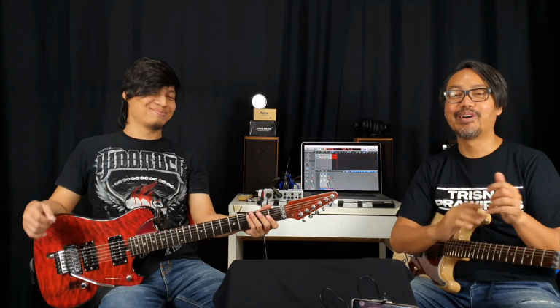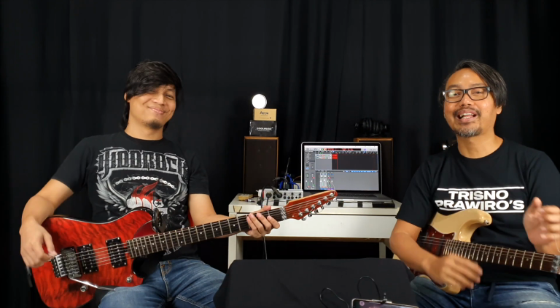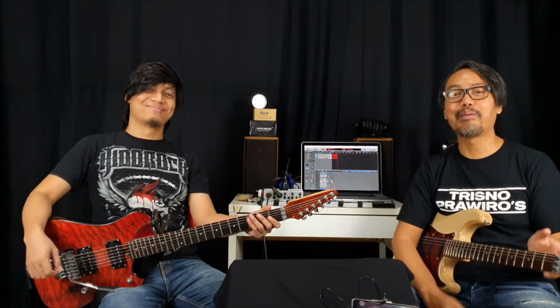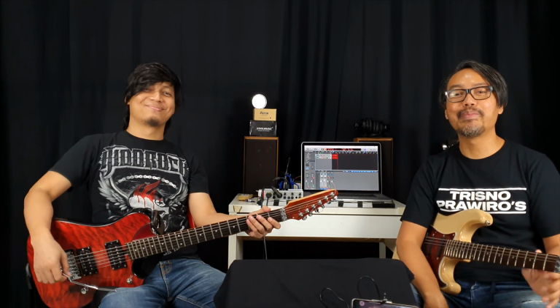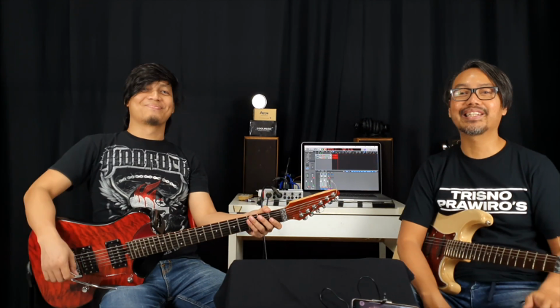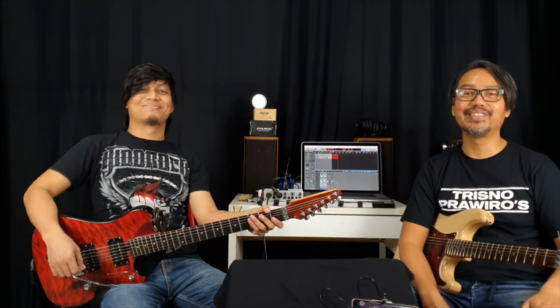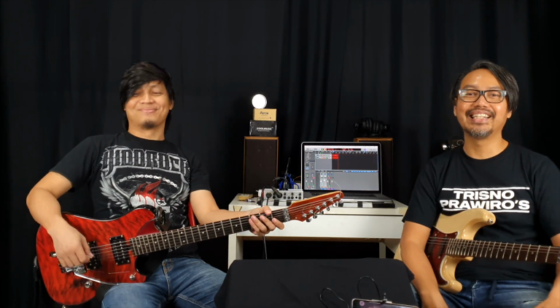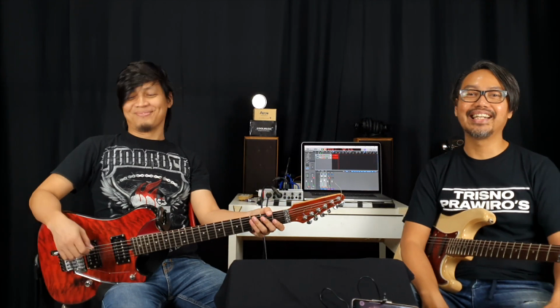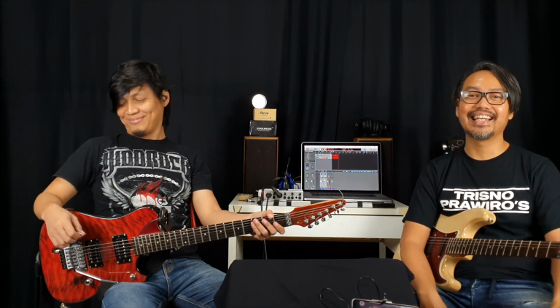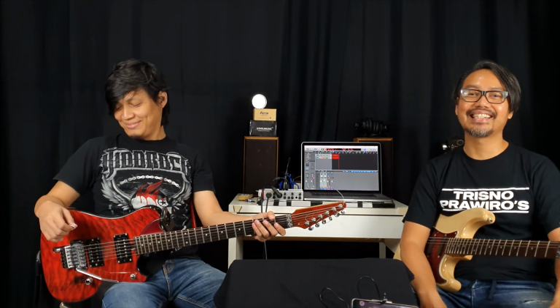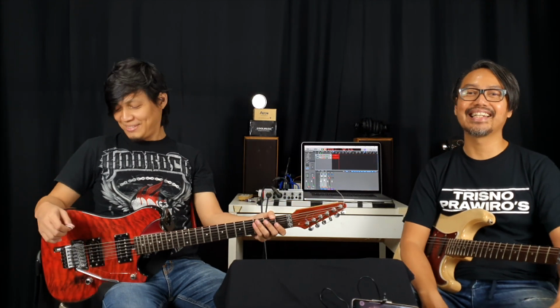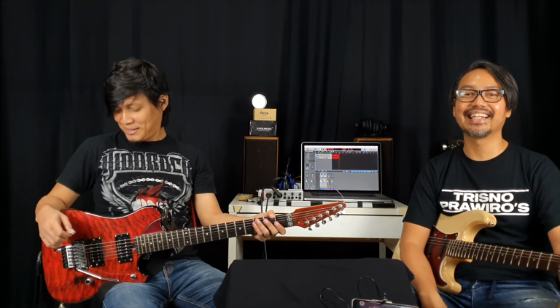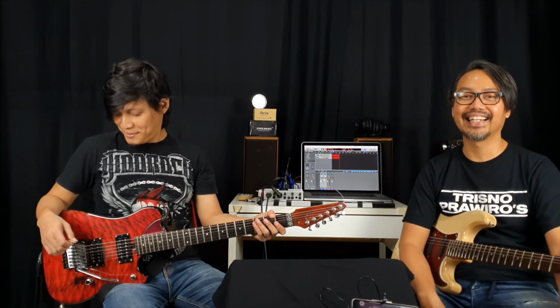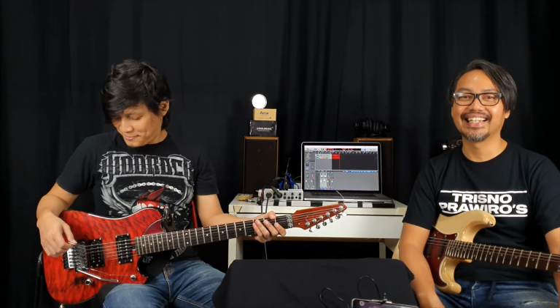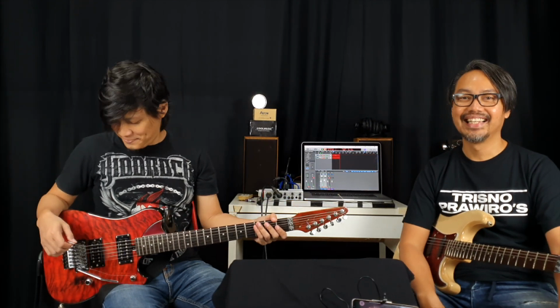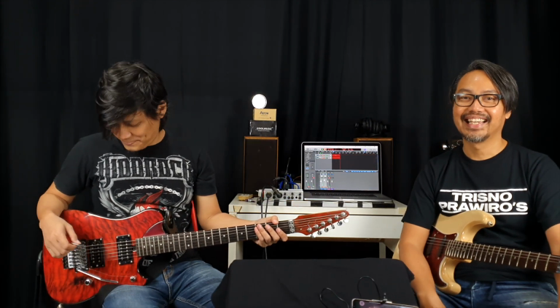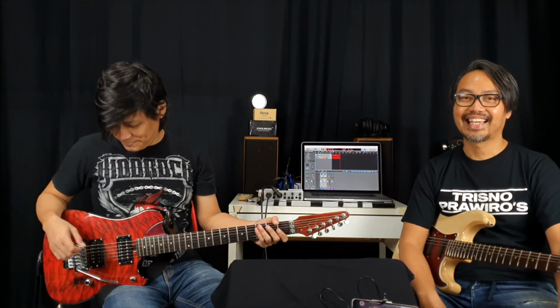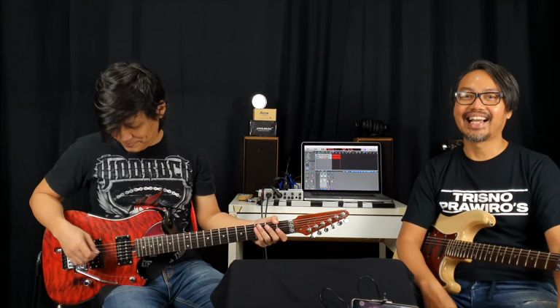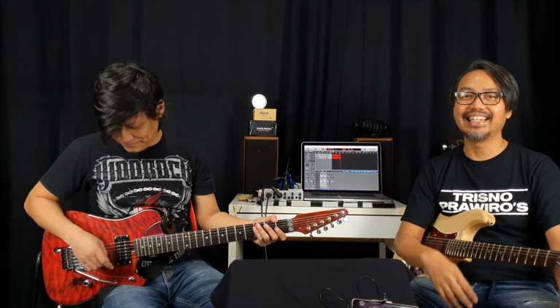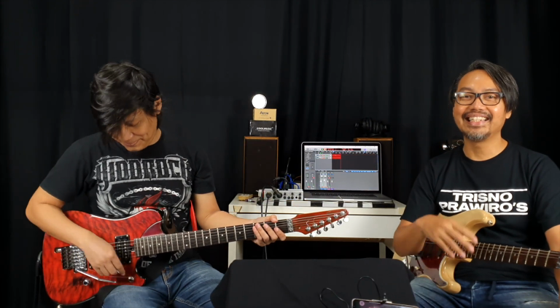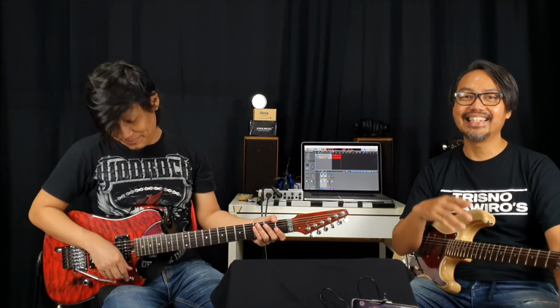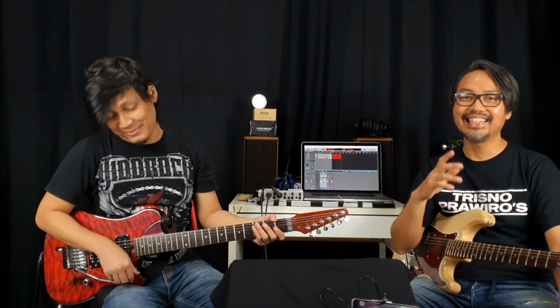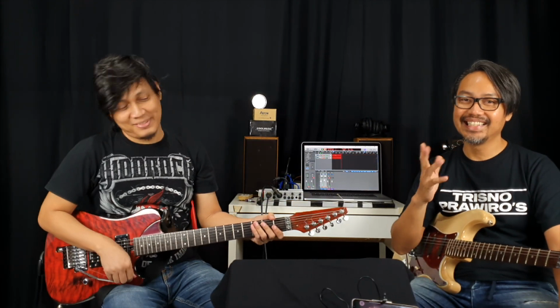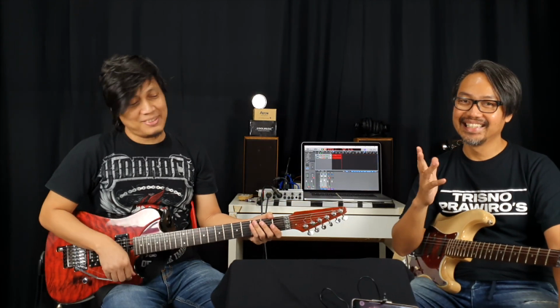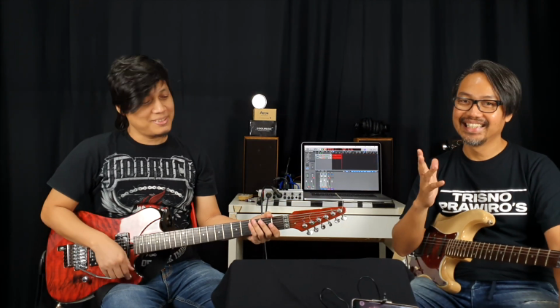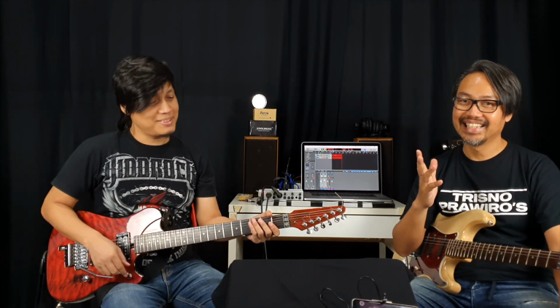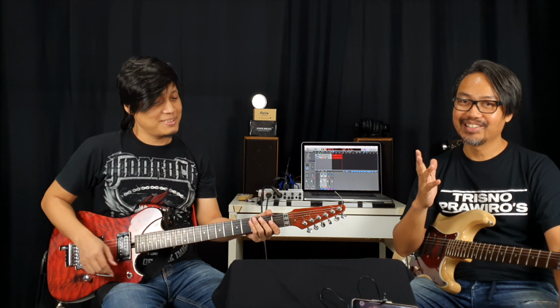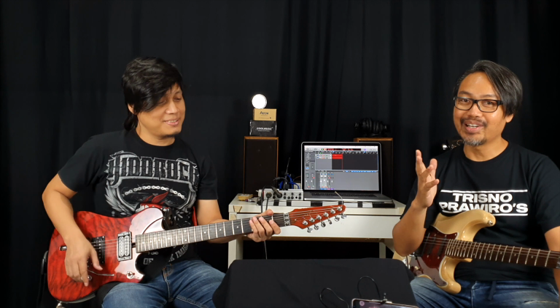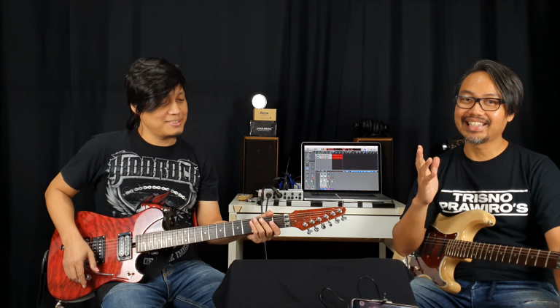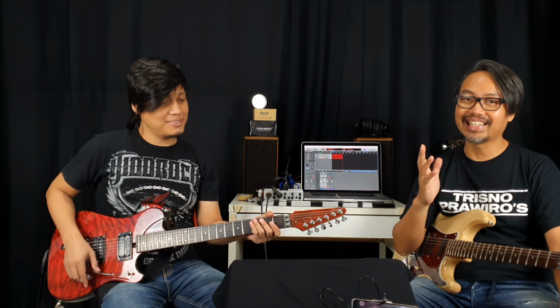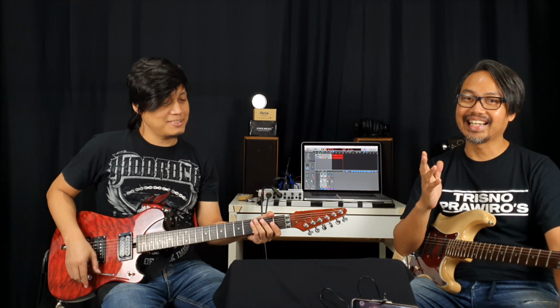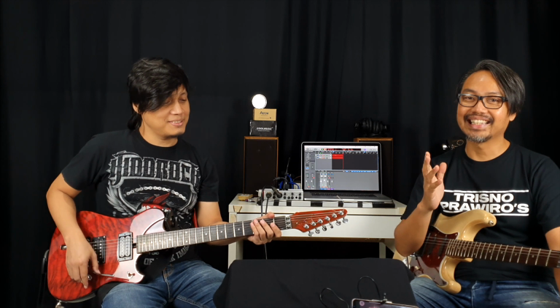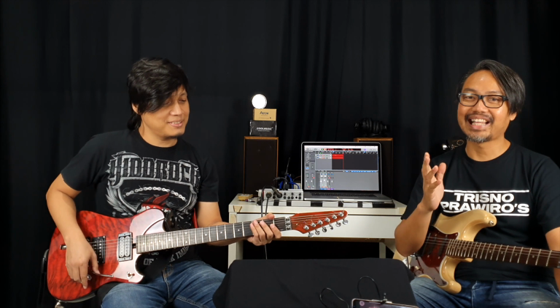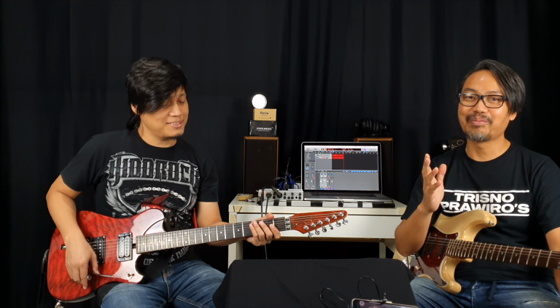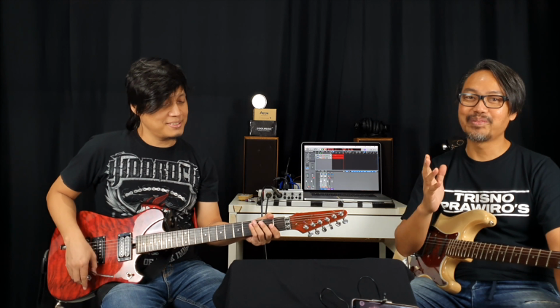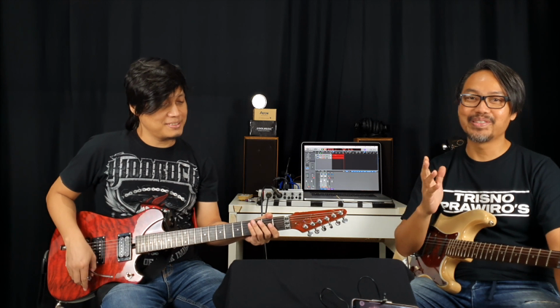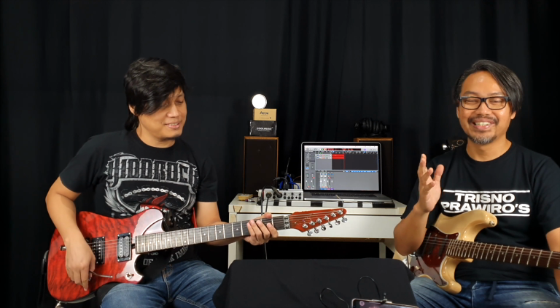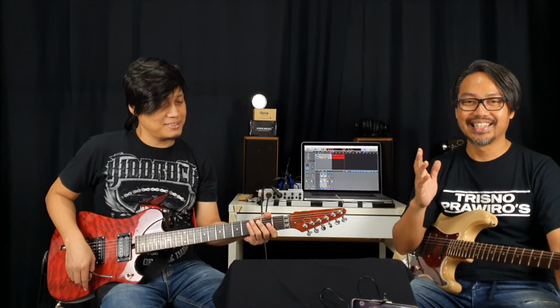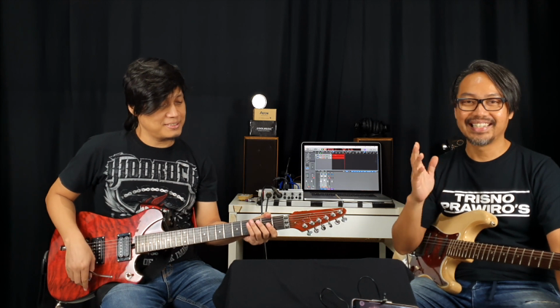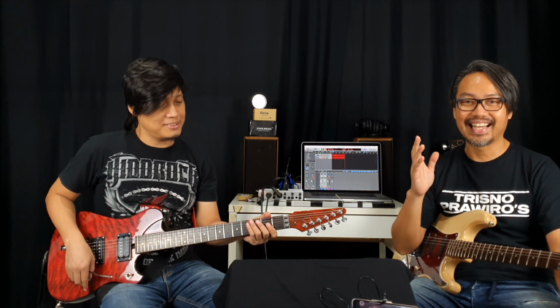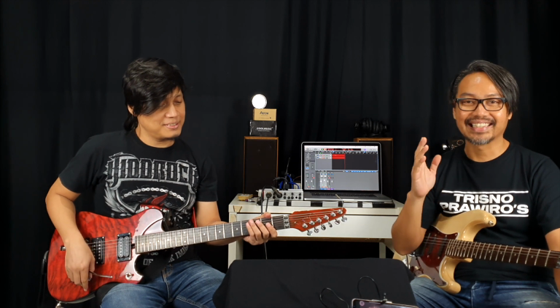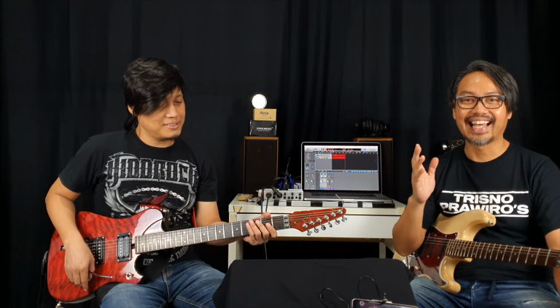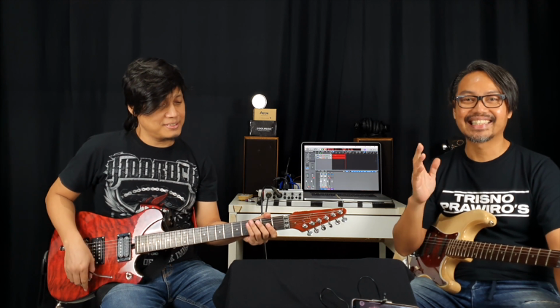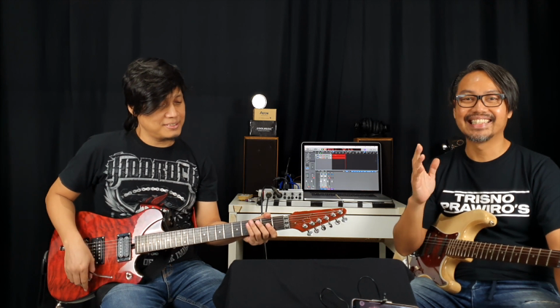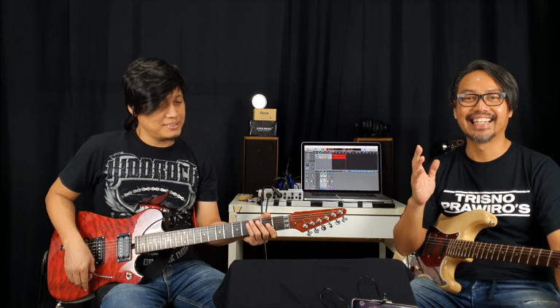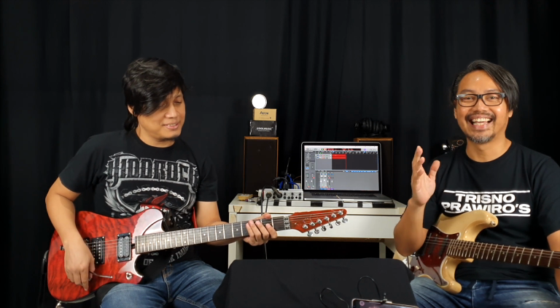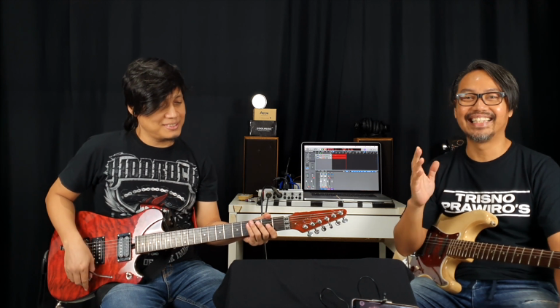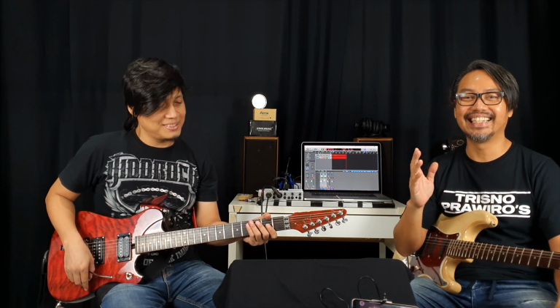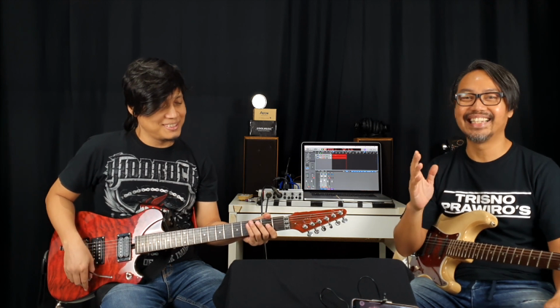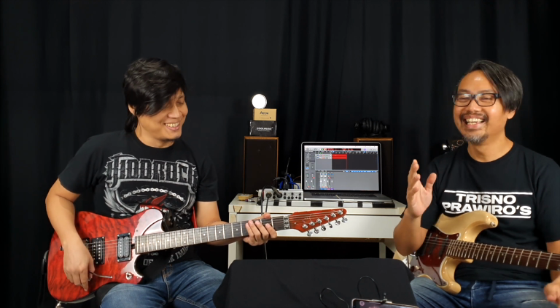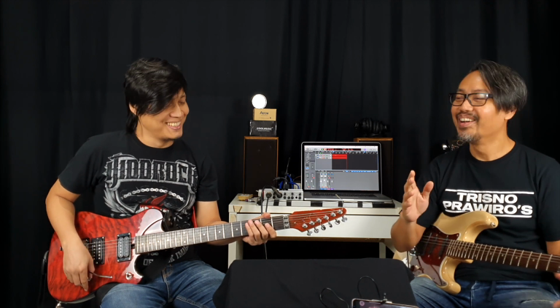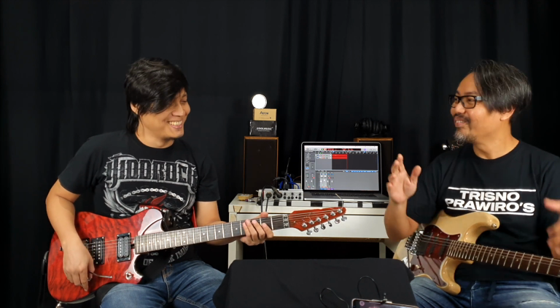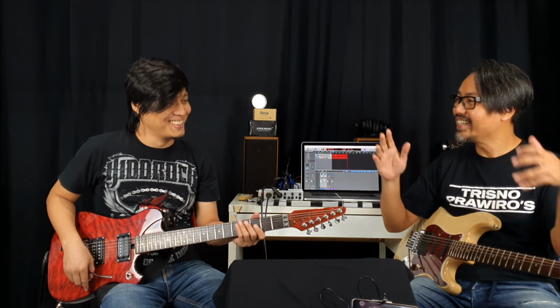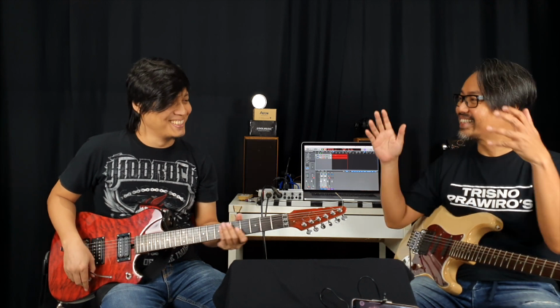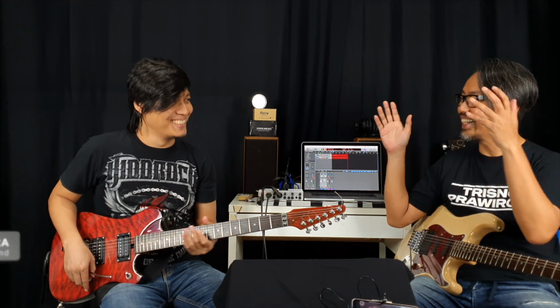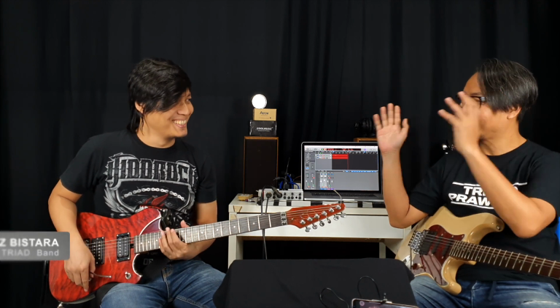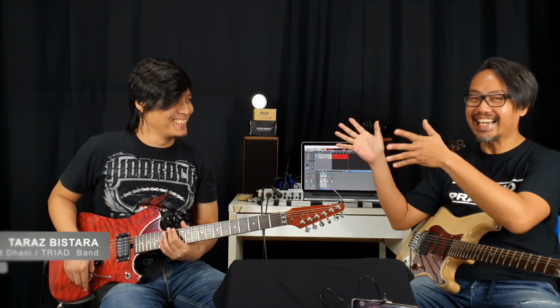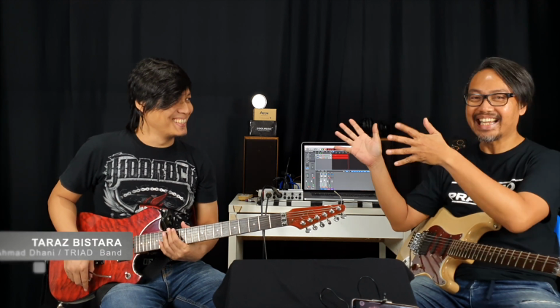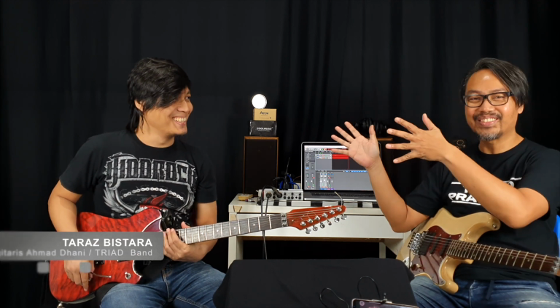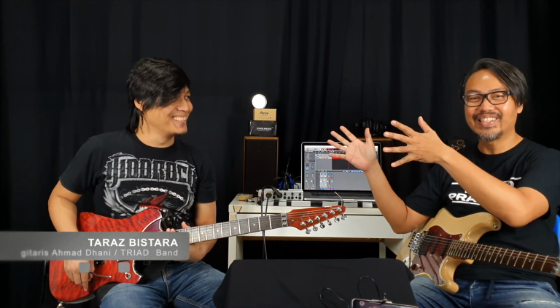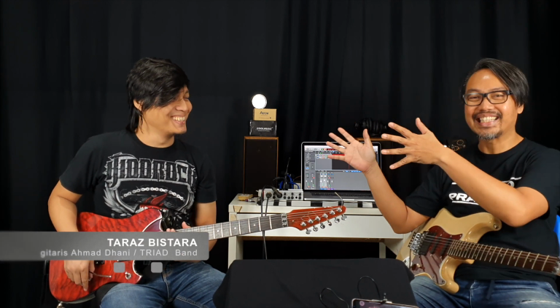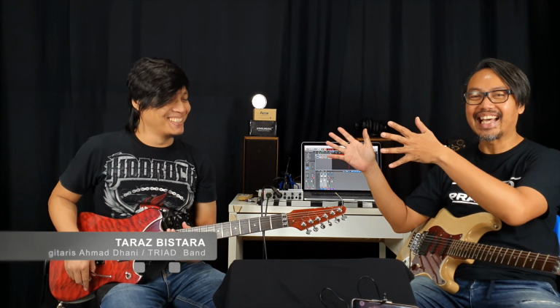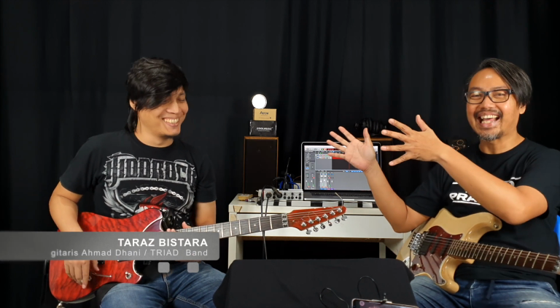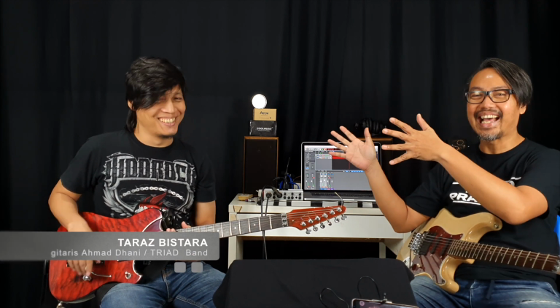Welcome back to the D-D-D-A channel. Kali ini gue kedatangan tamu yang tak asing lagi, Mister Taras Bistara.